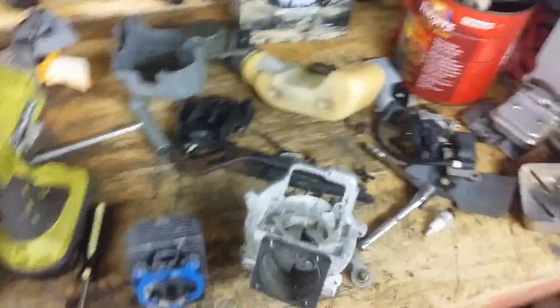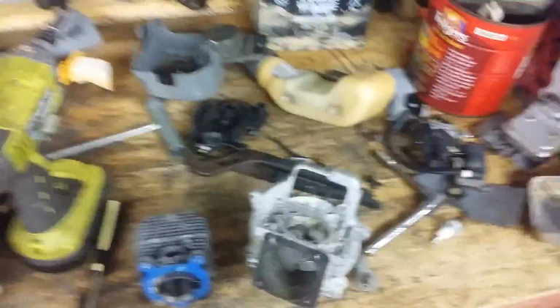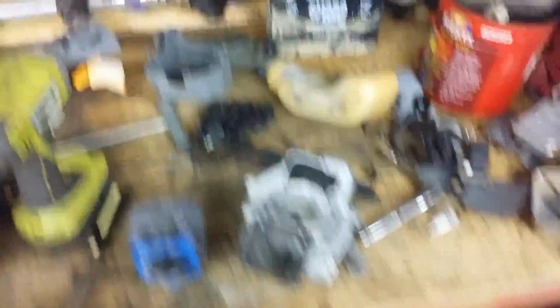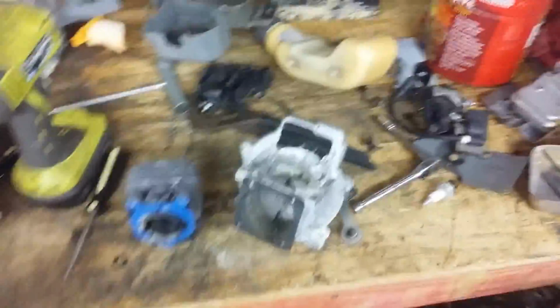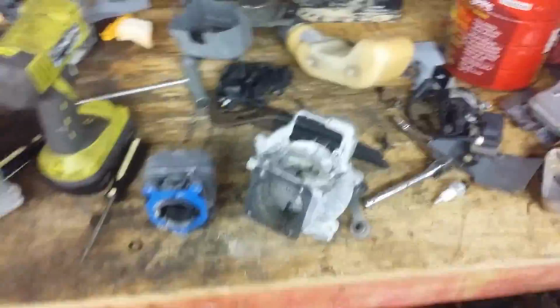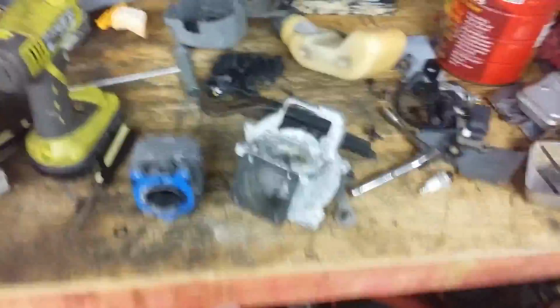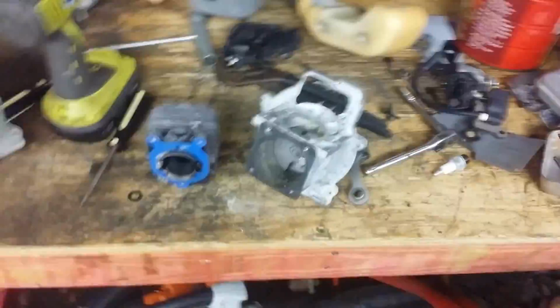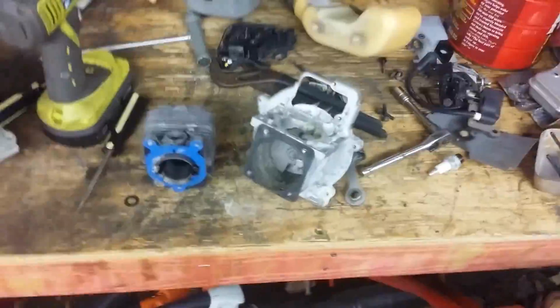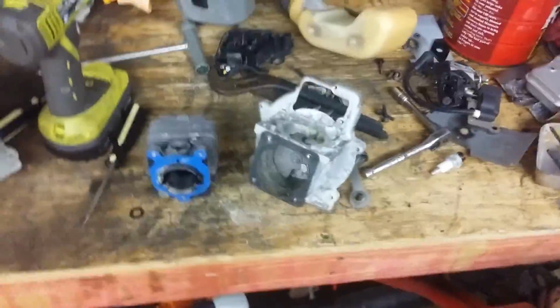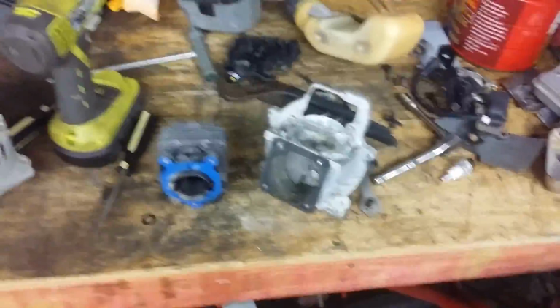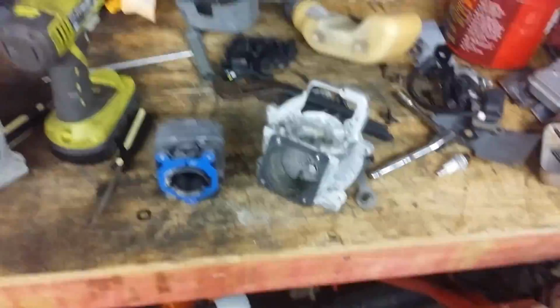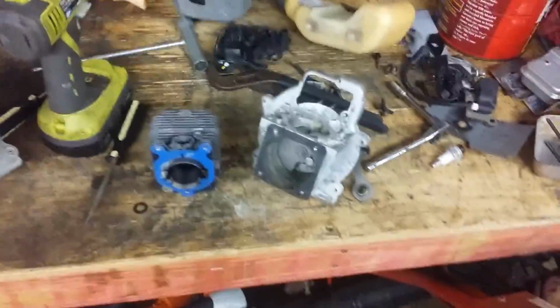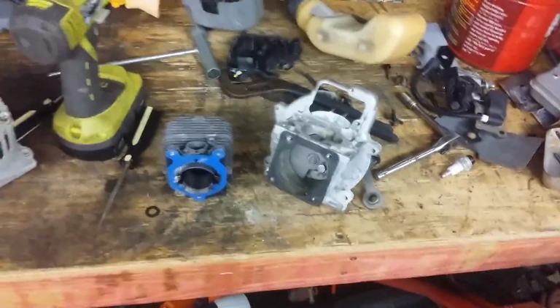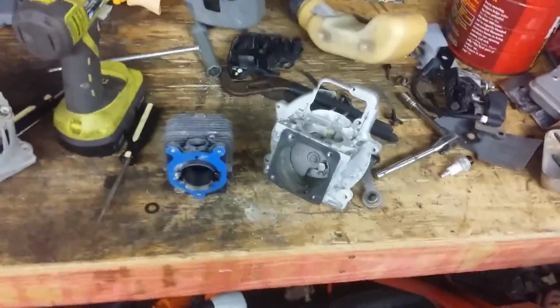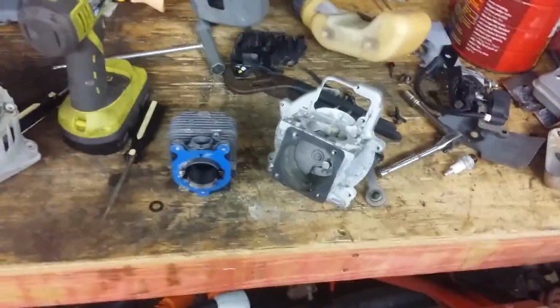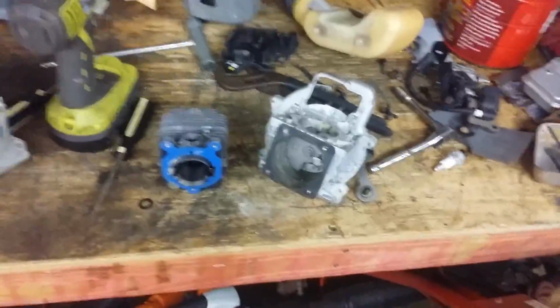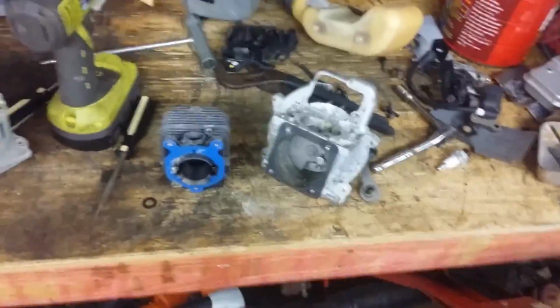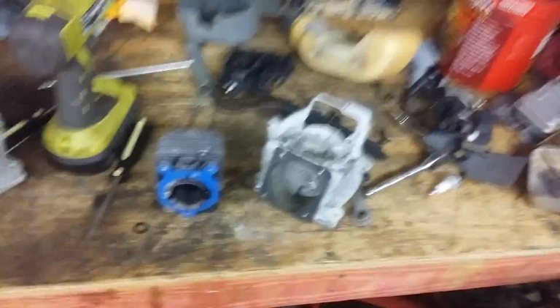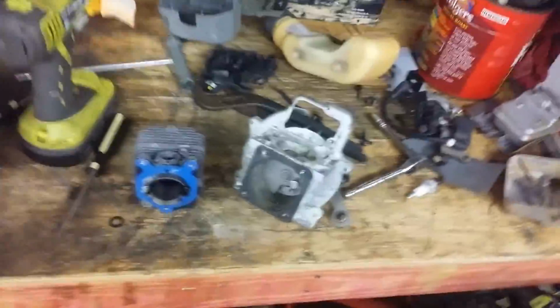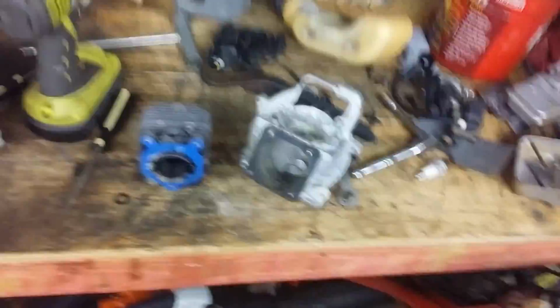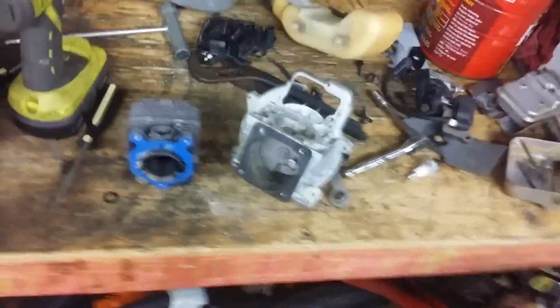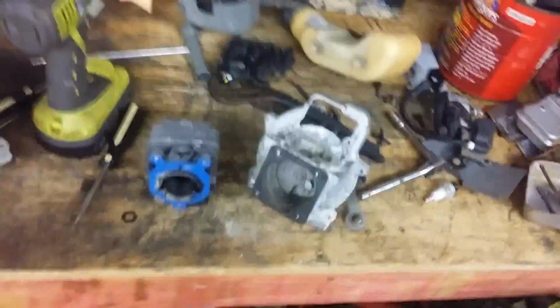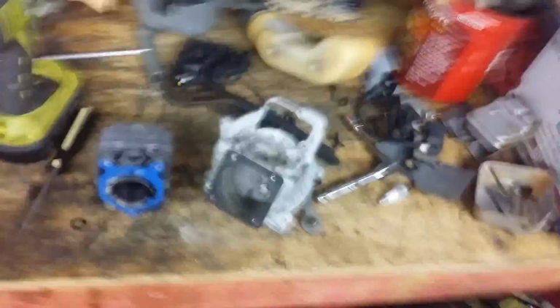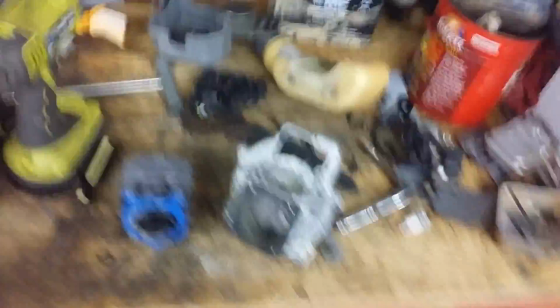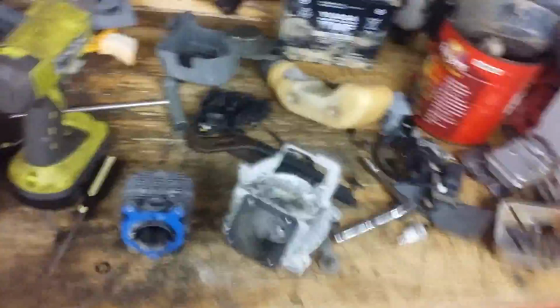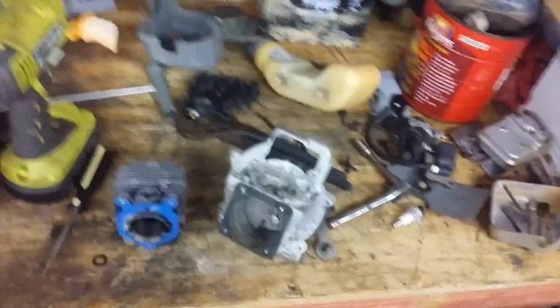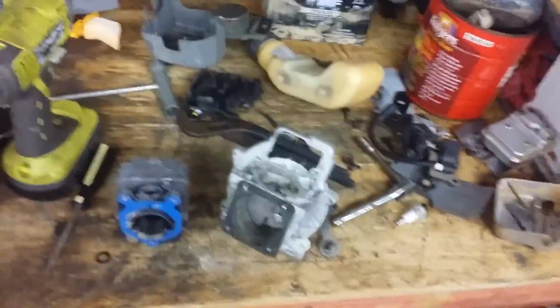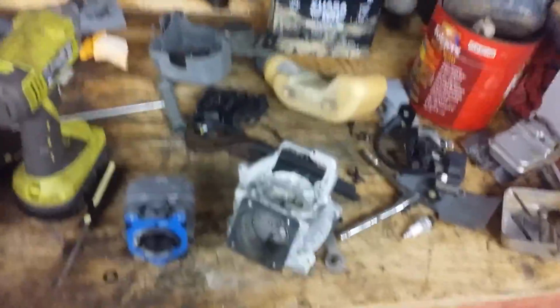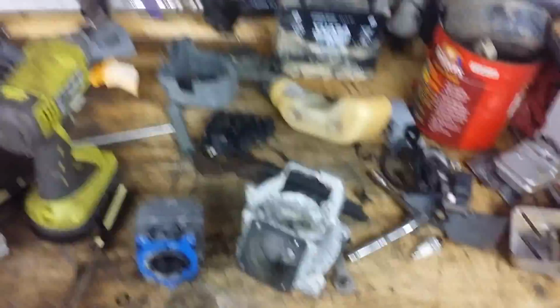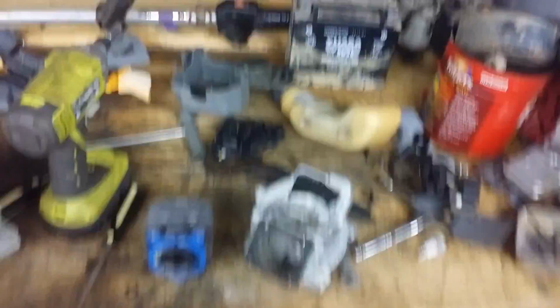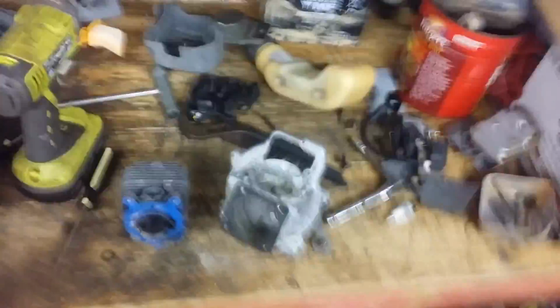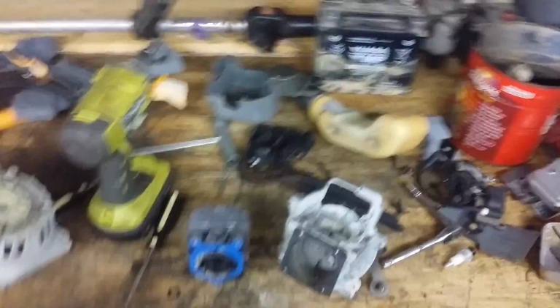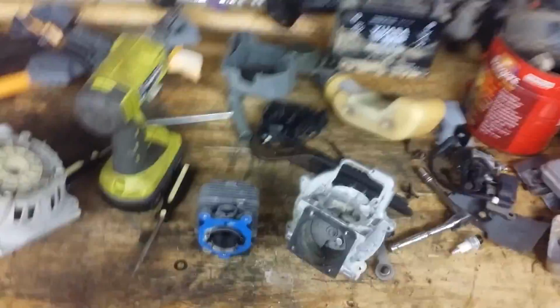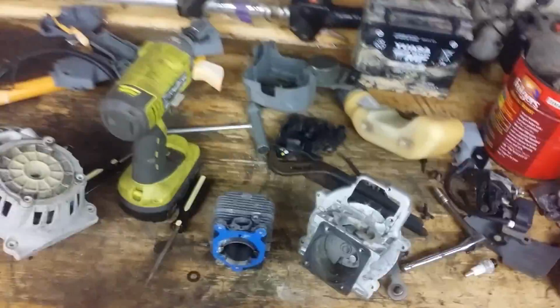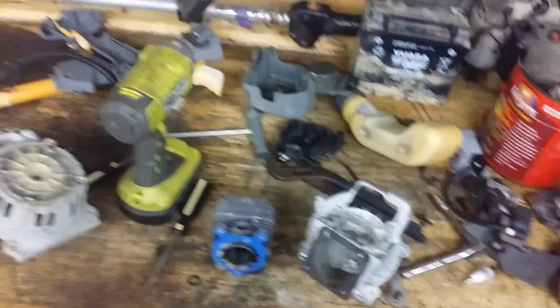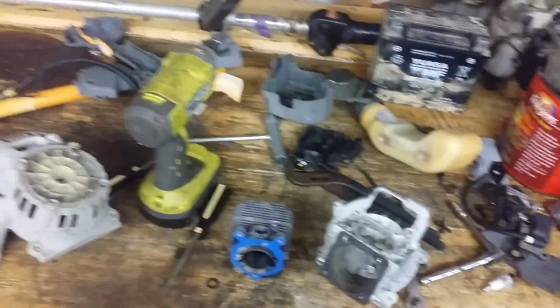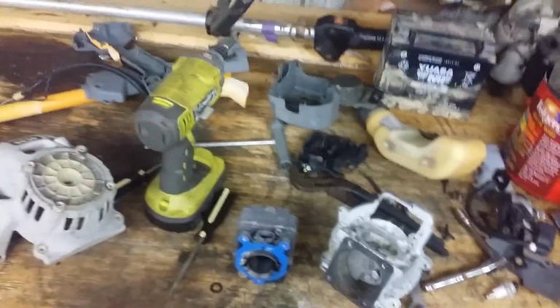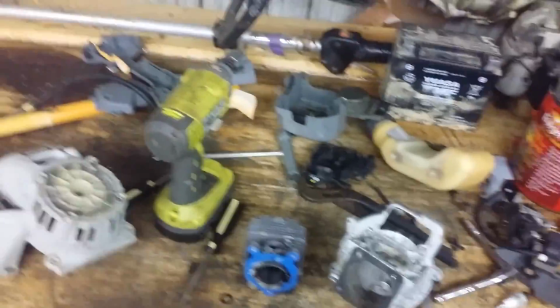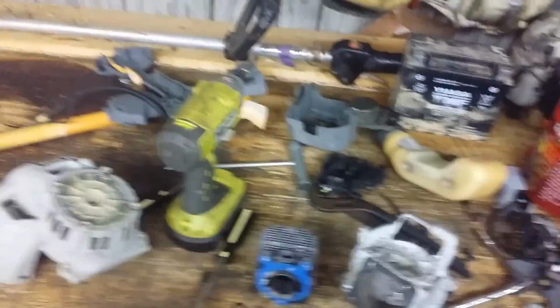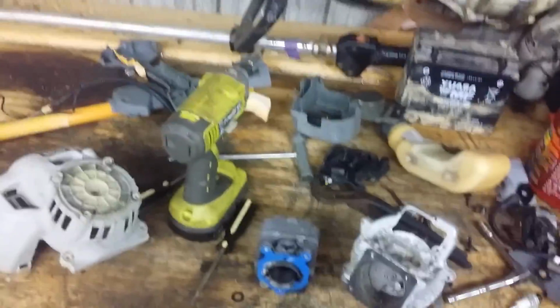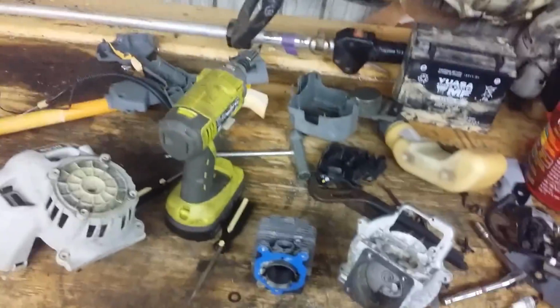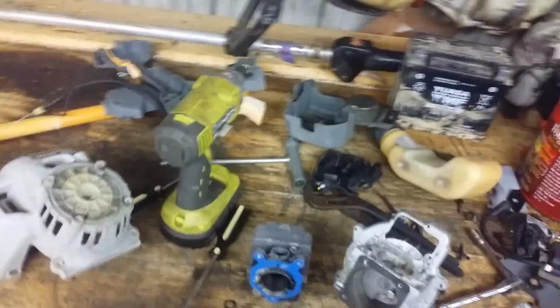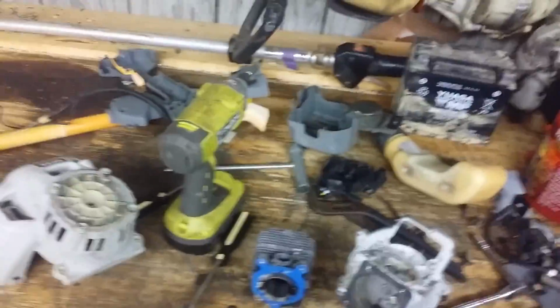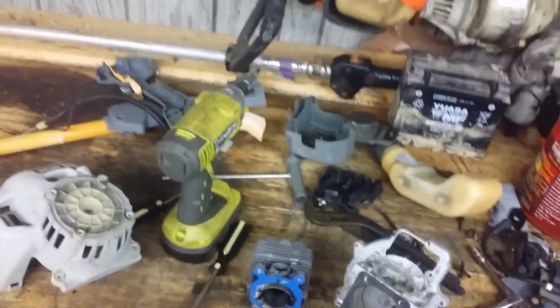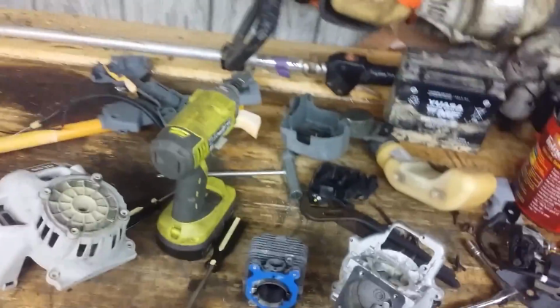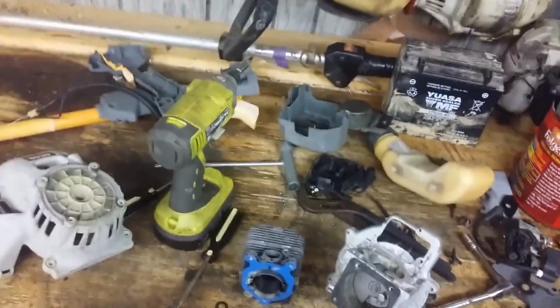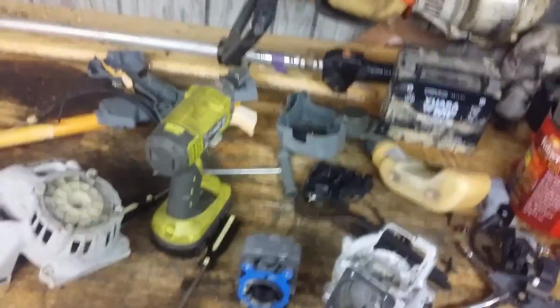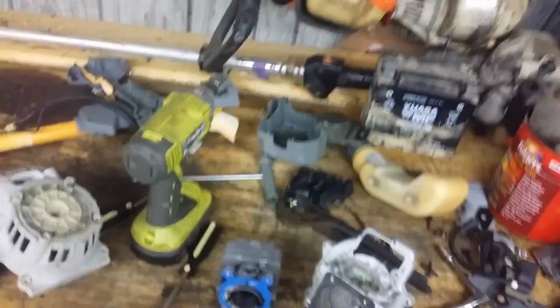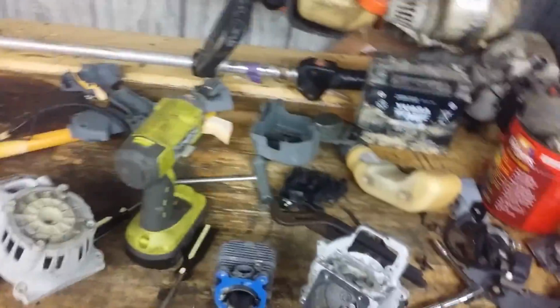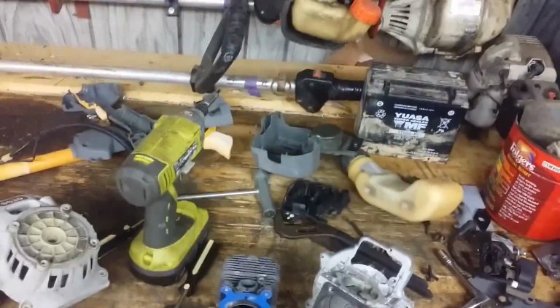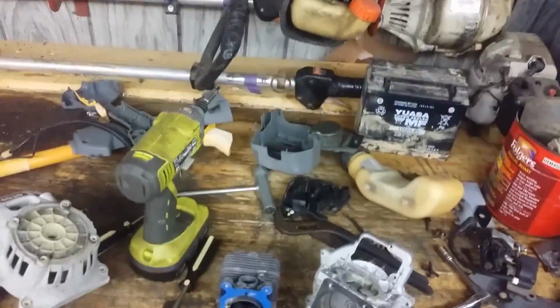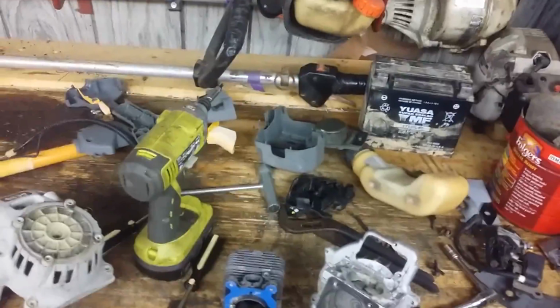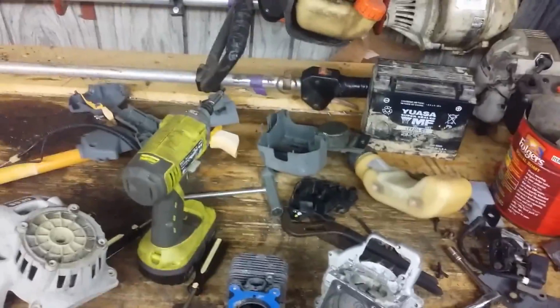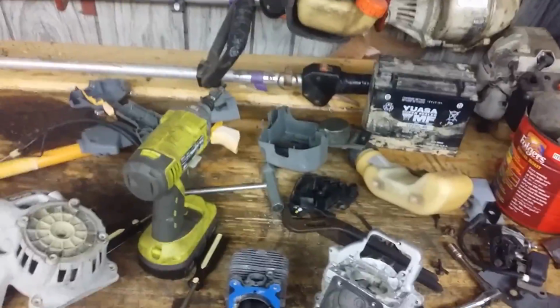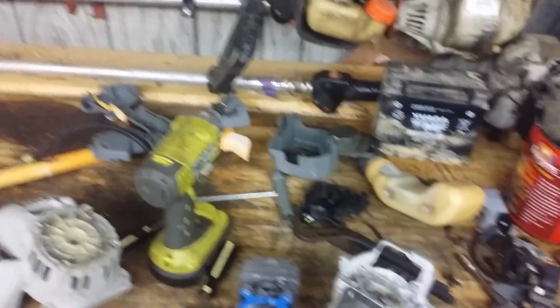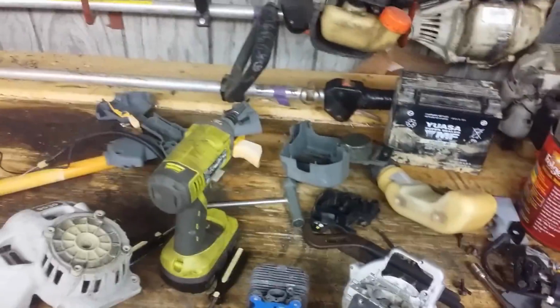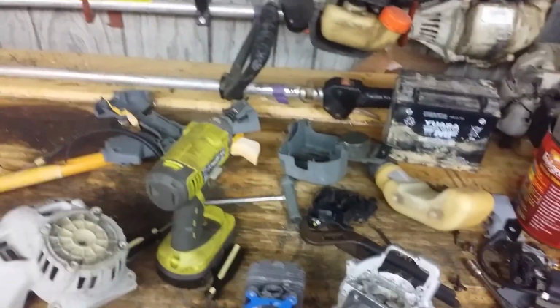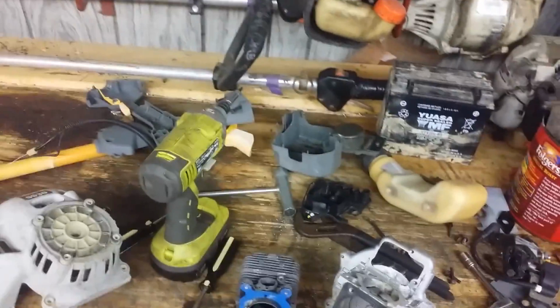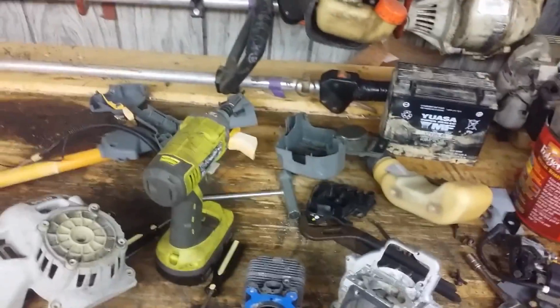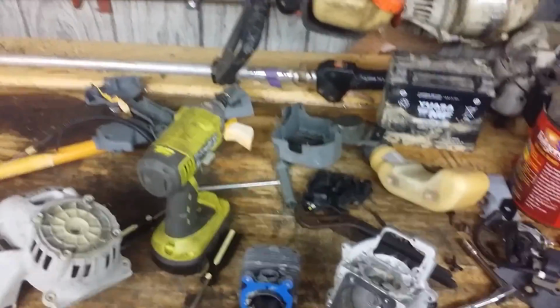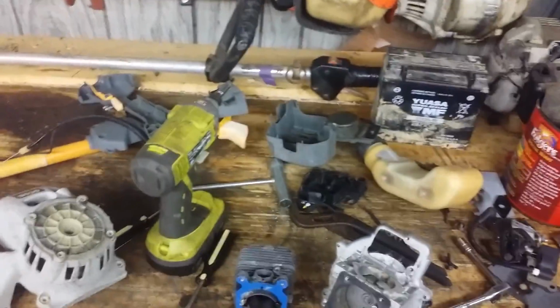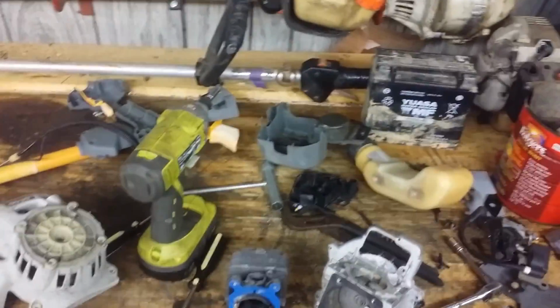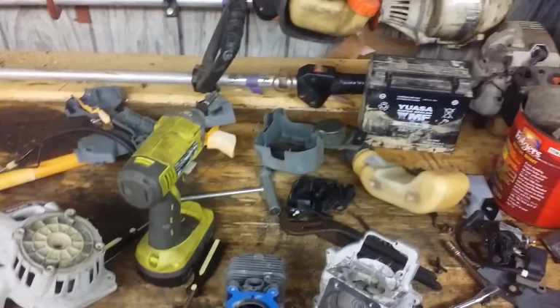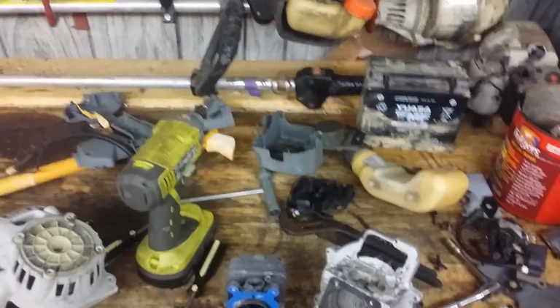And that is your basics to a weed eater — and that's what they look like inside. If you enjoy my videos, please comment, rate, and subscribe. Thank you for watching.